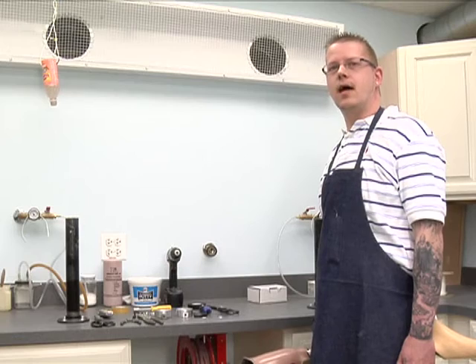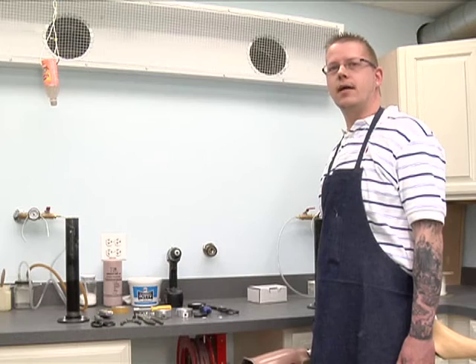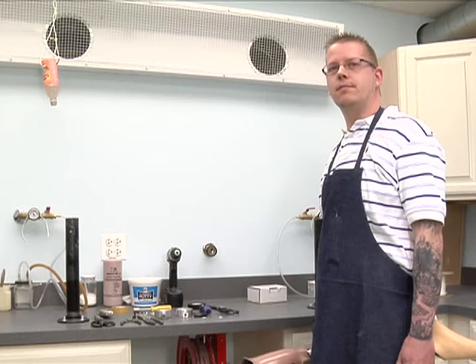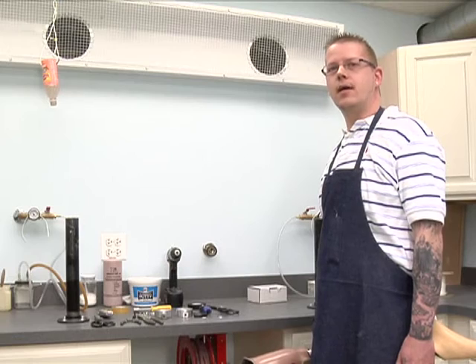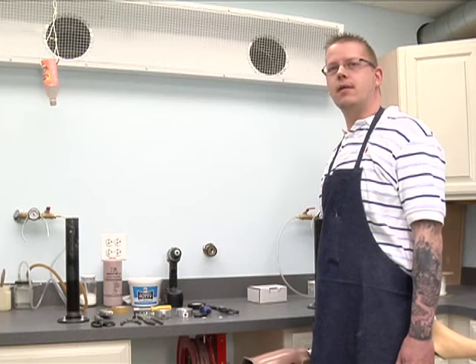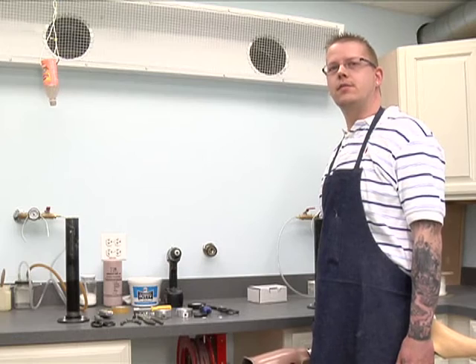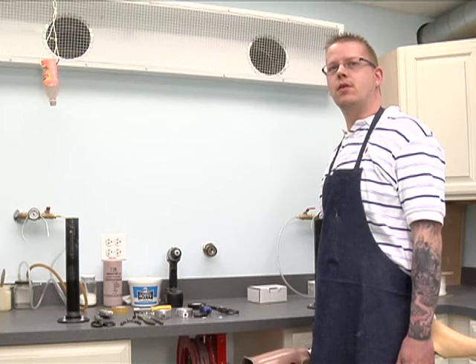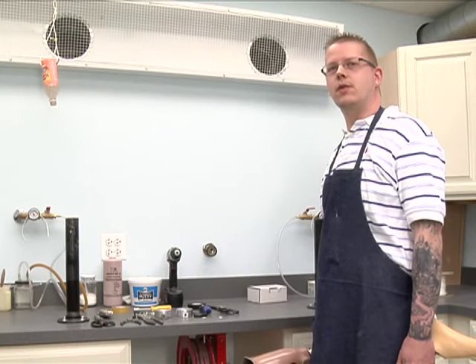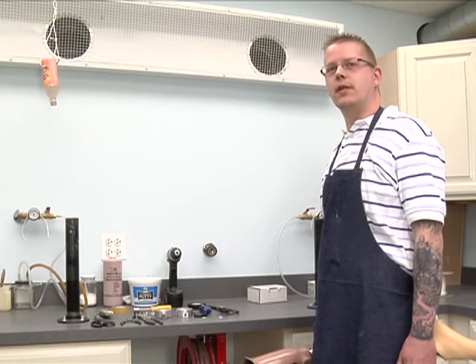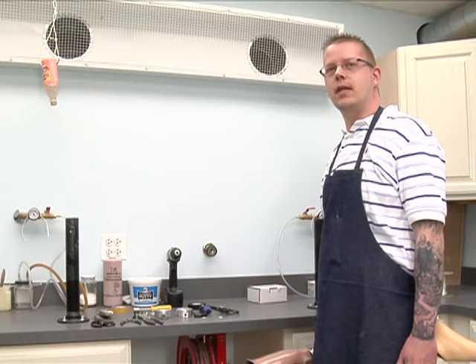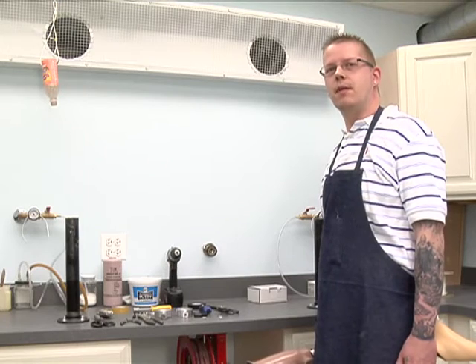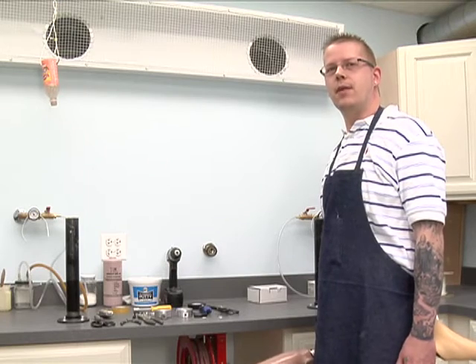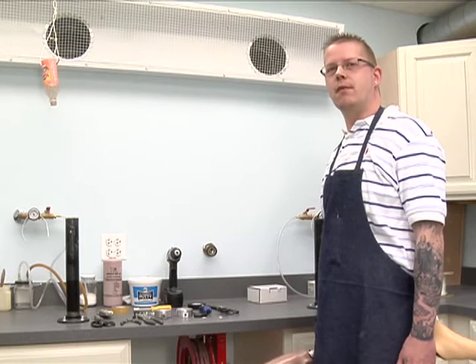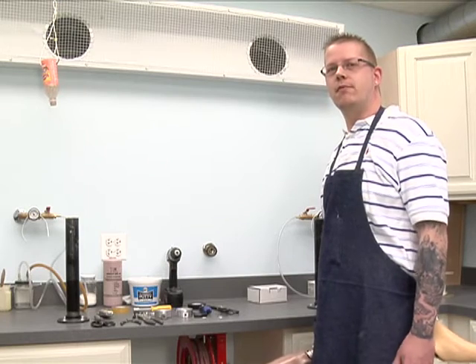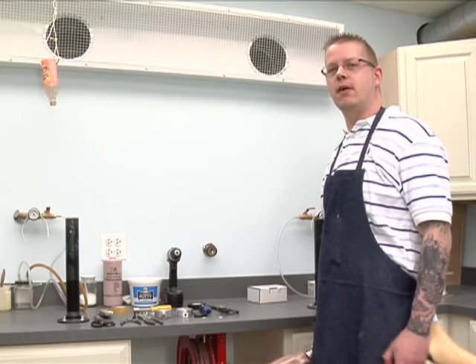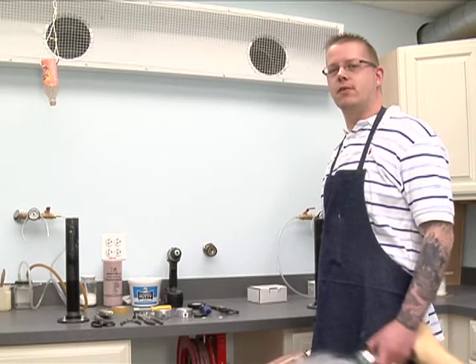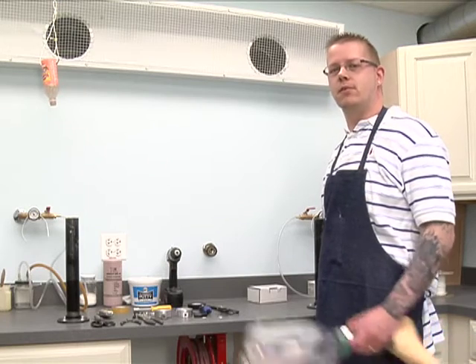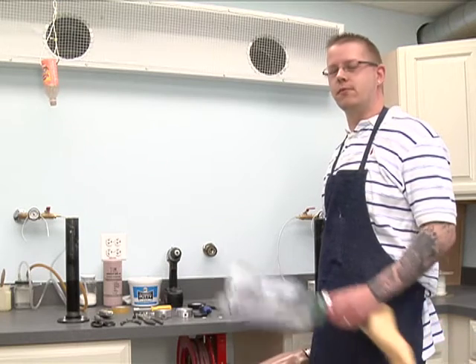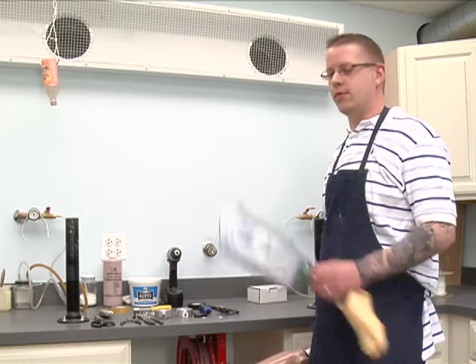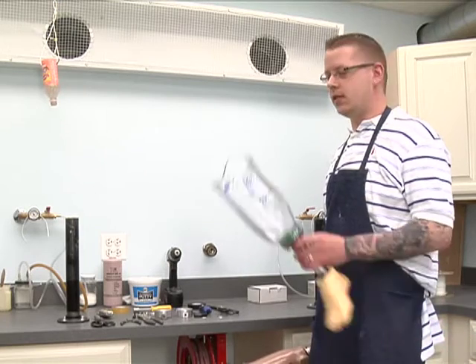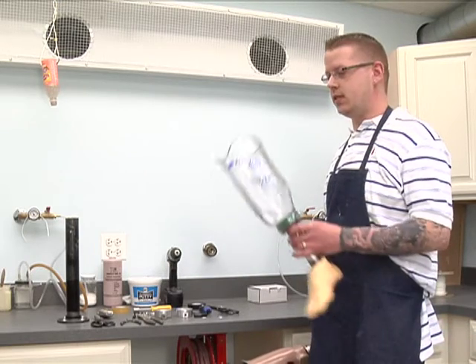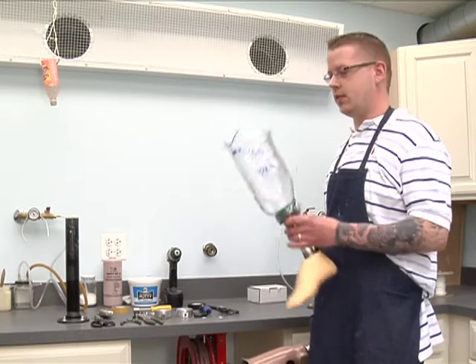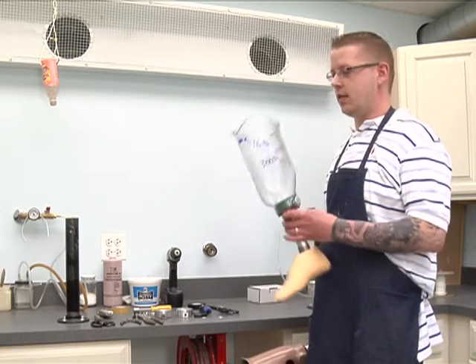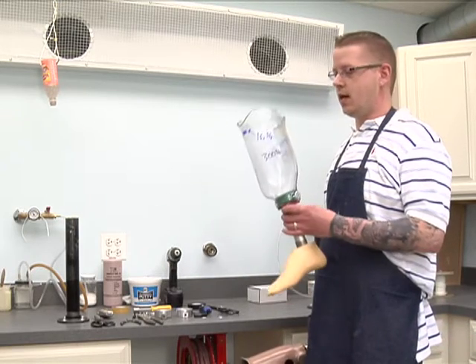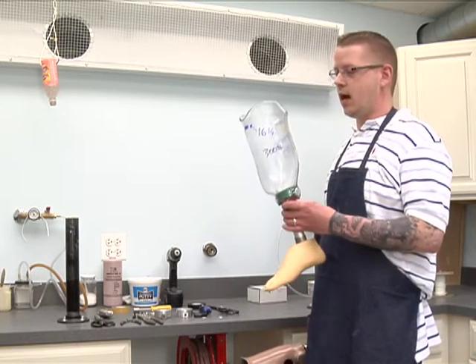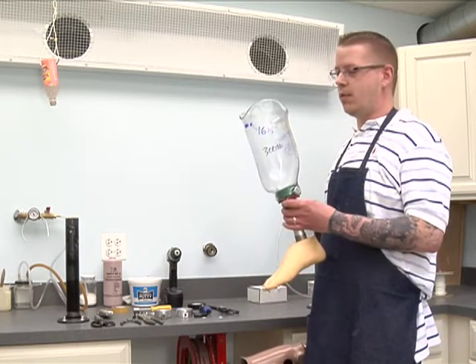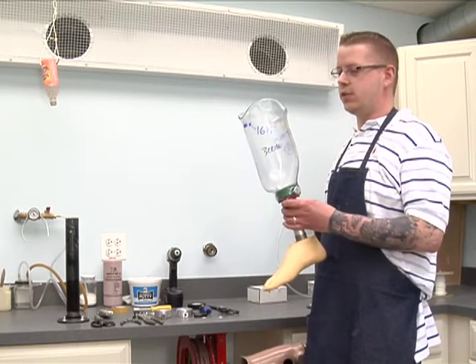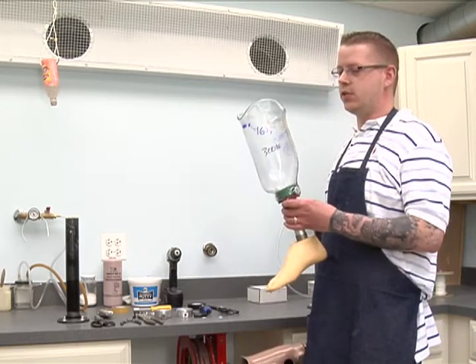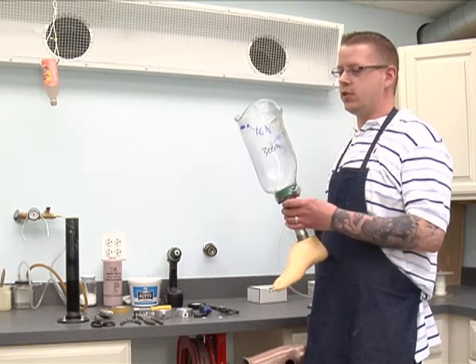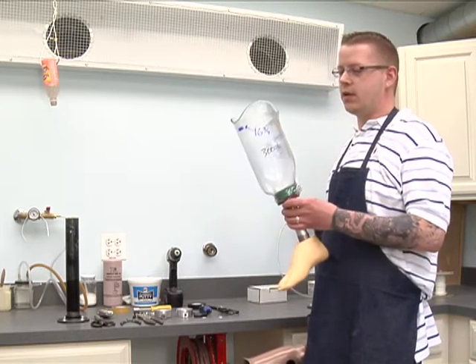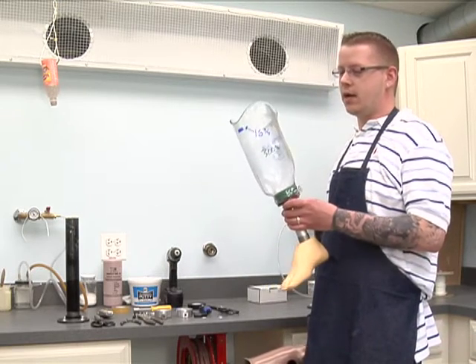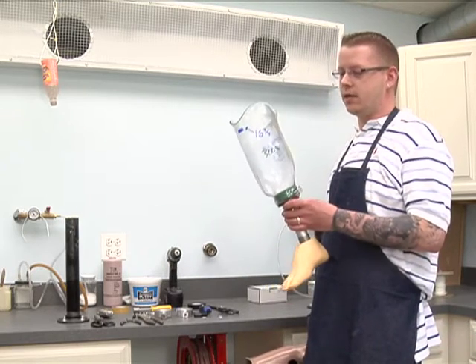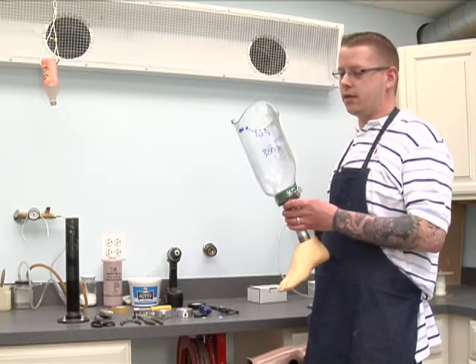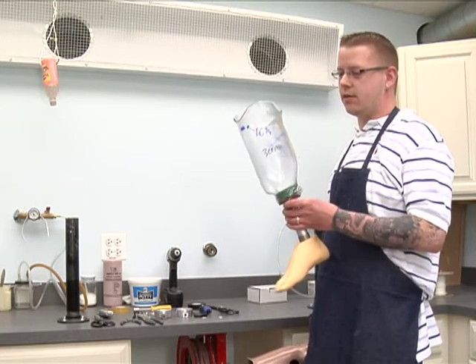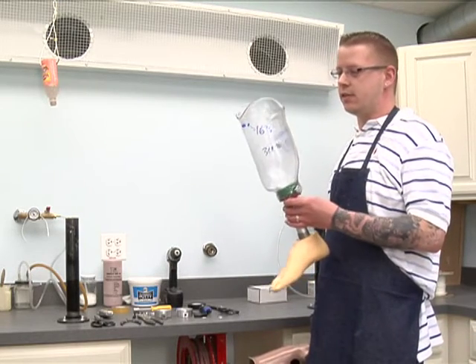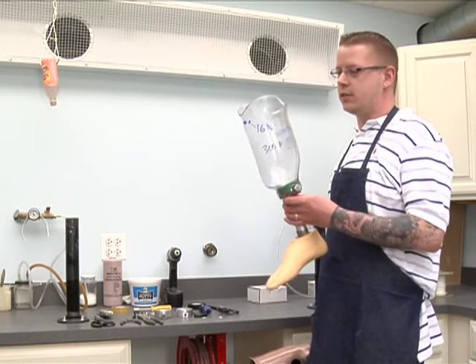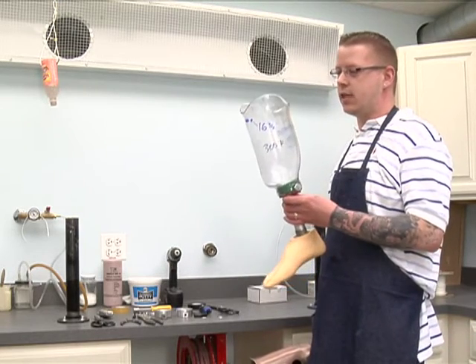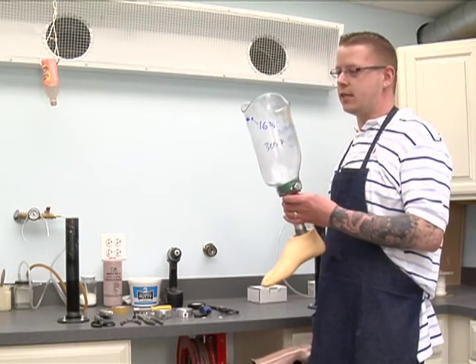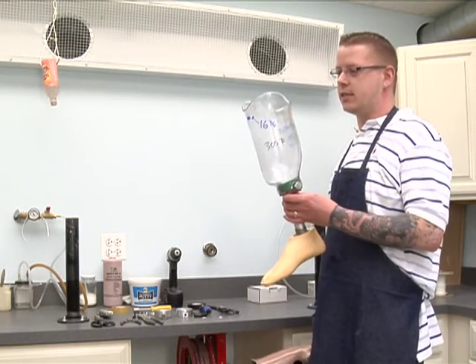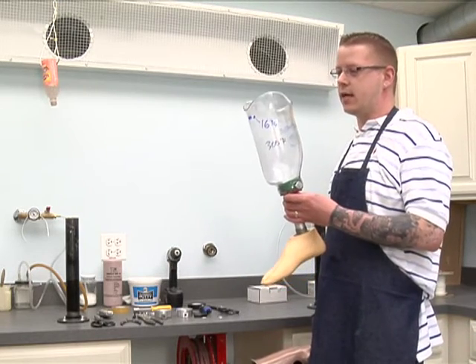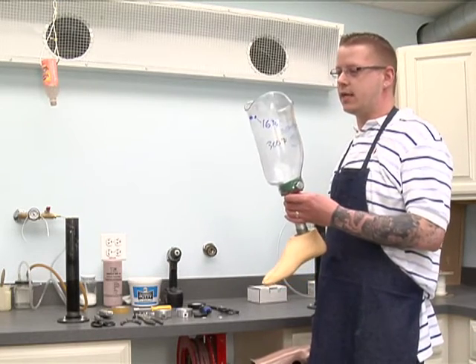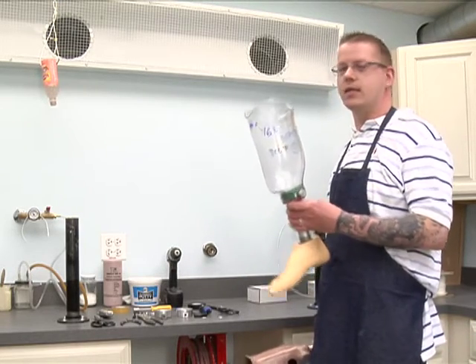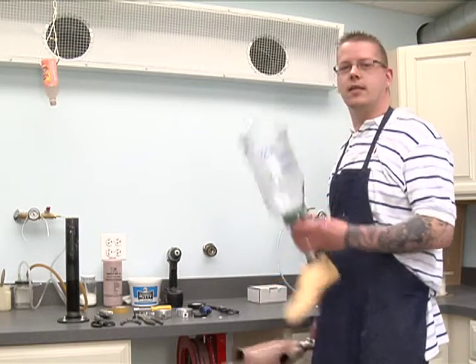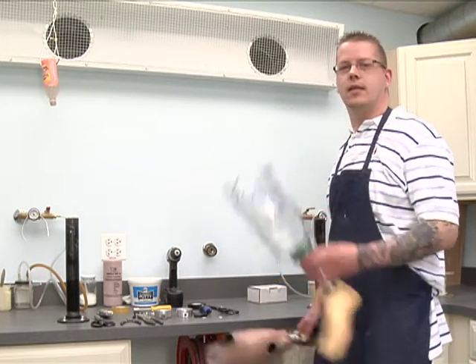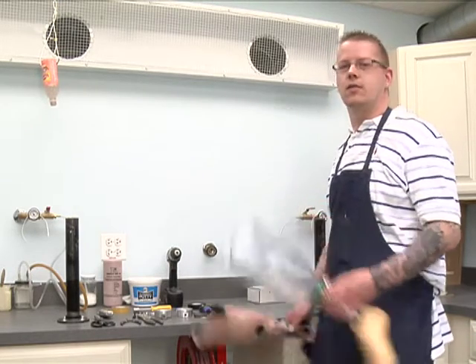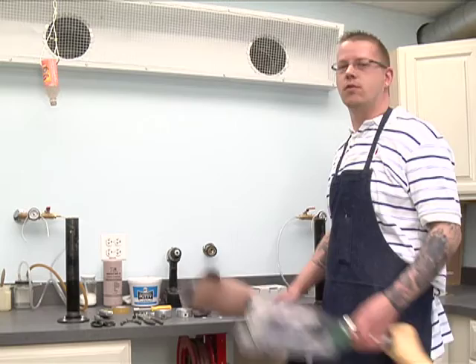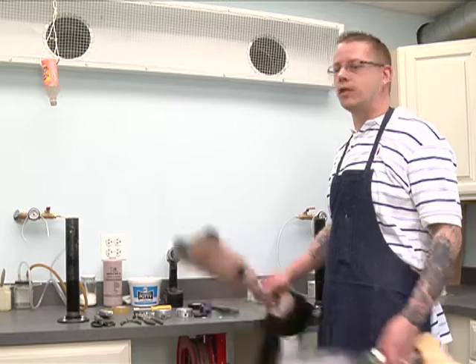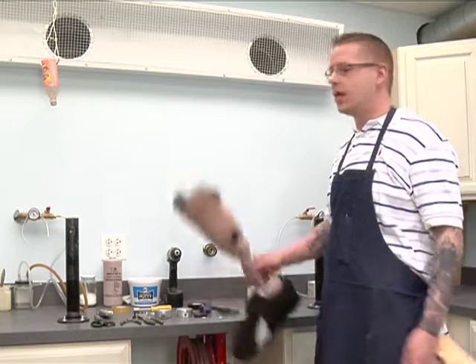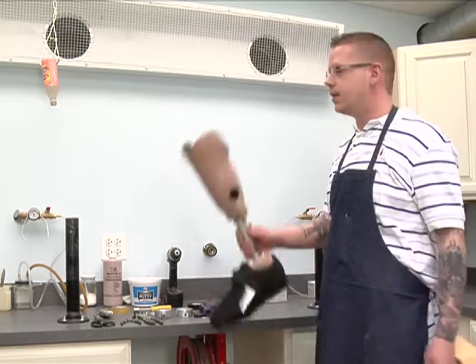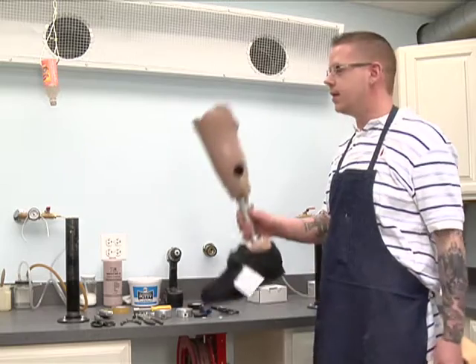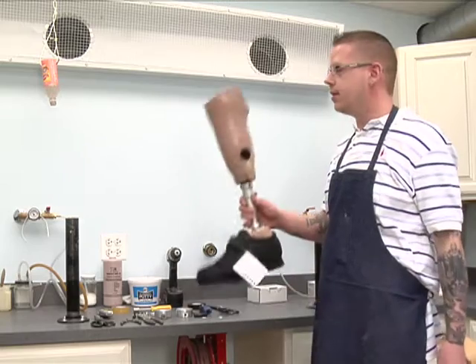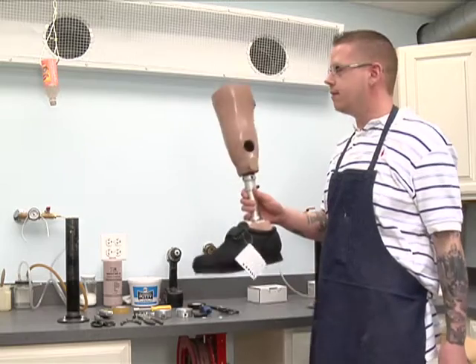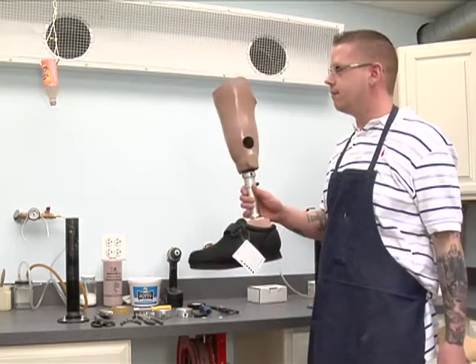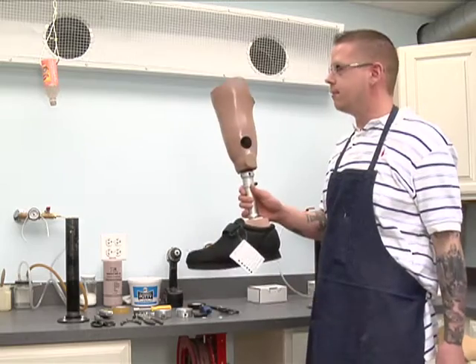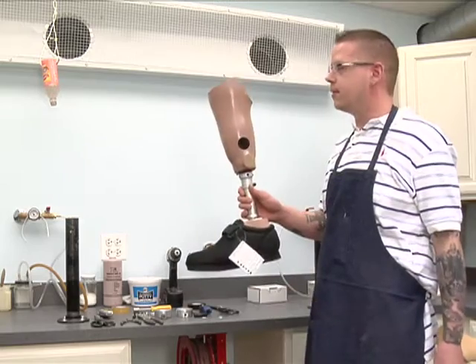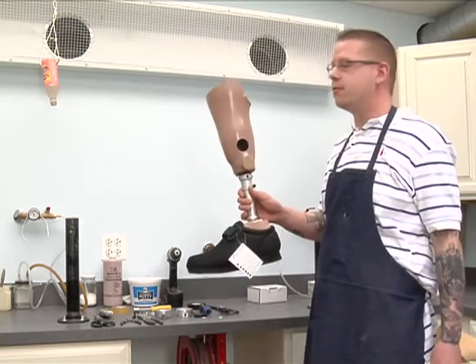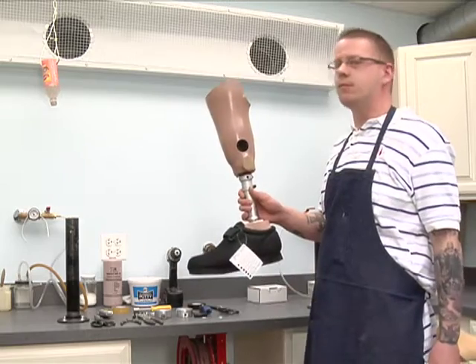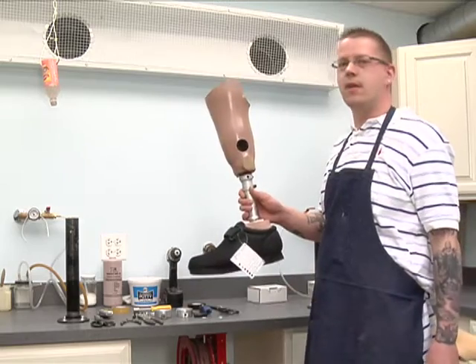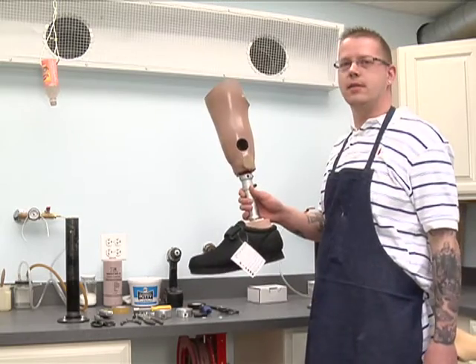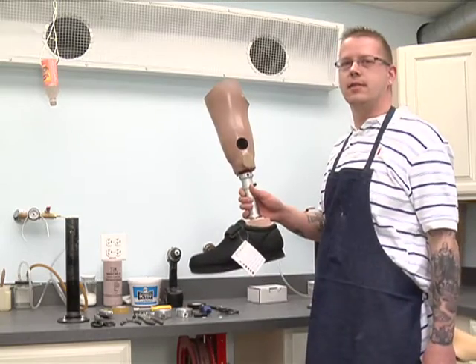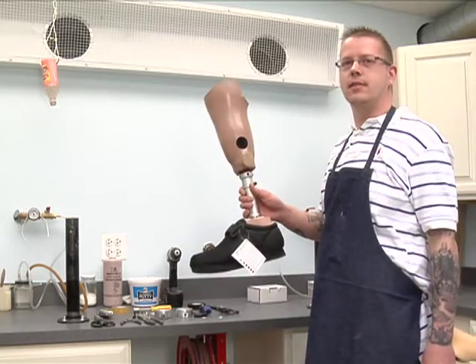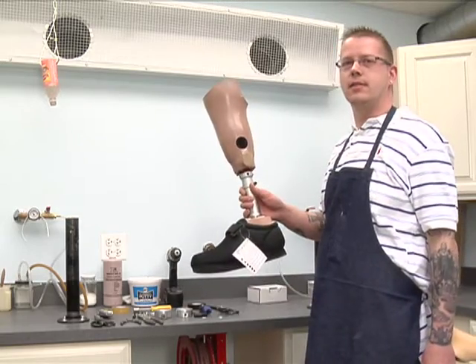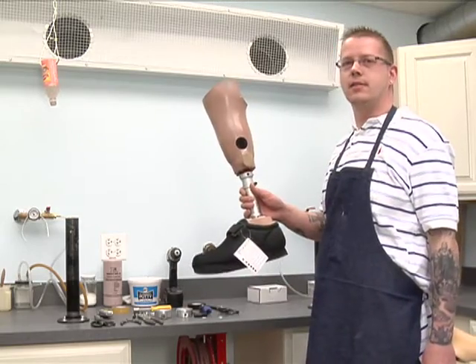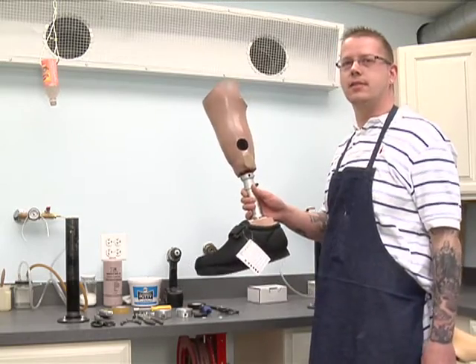Hi, my name is Tony and on behalf of Expert Village, I'll be showing you how to turn this chuck socket into a laminated definitive prosthesis.